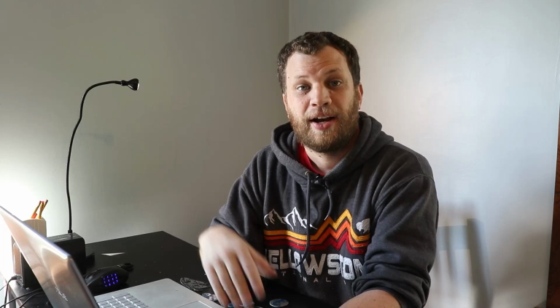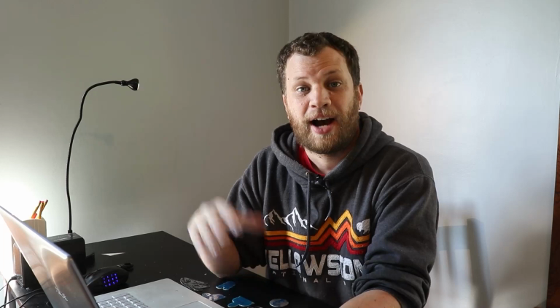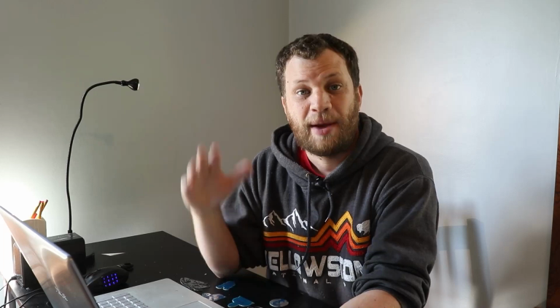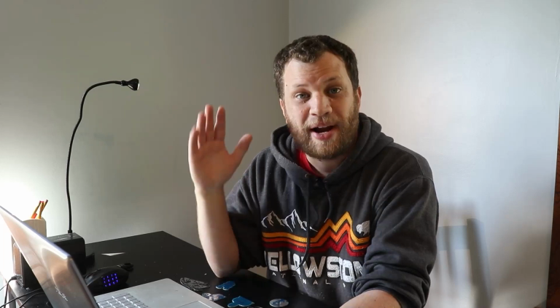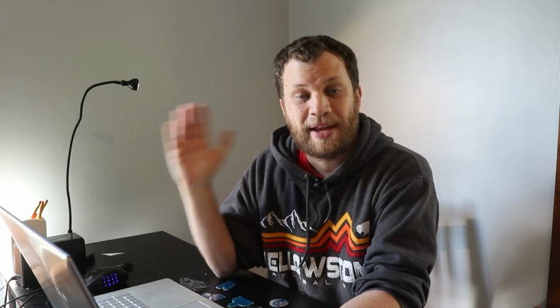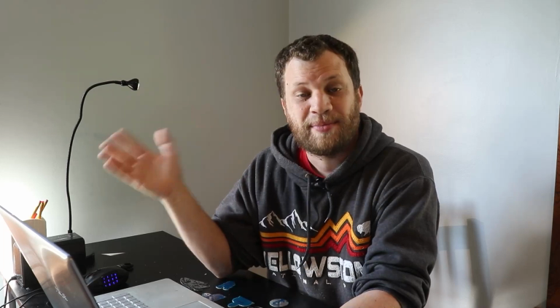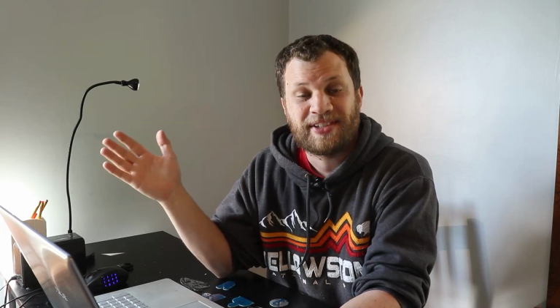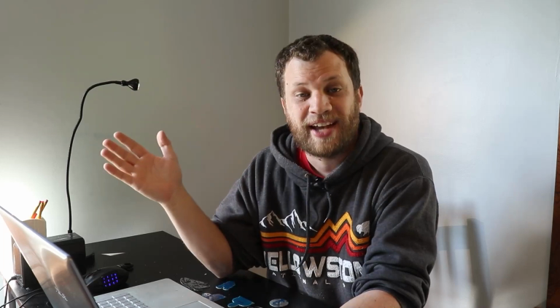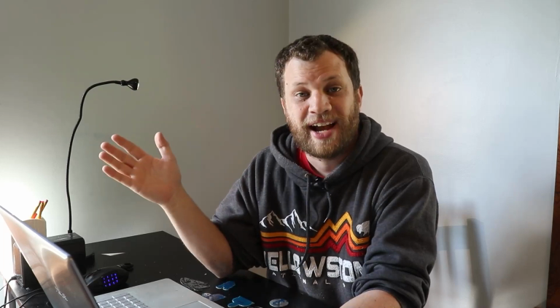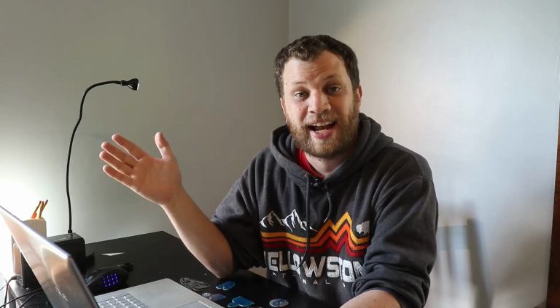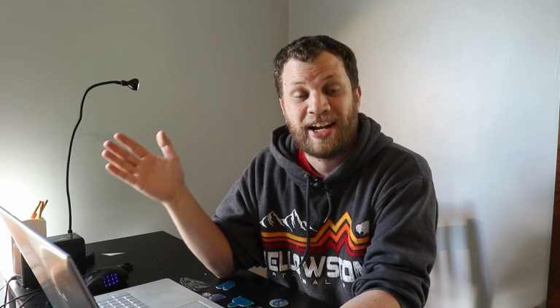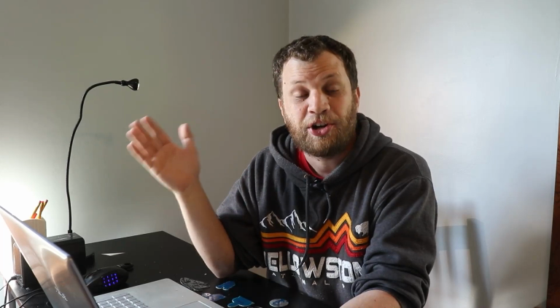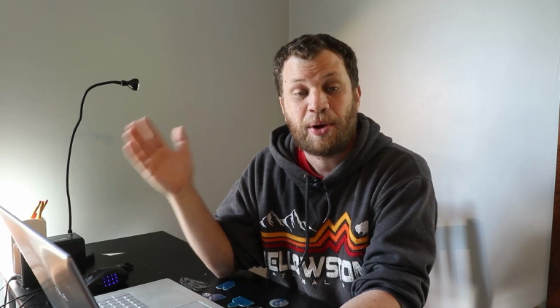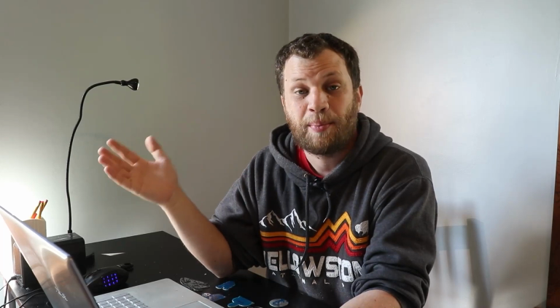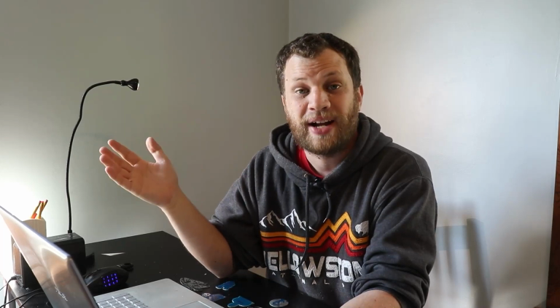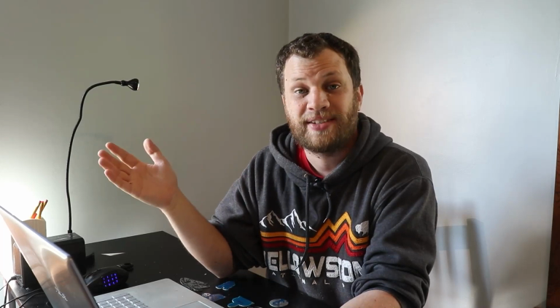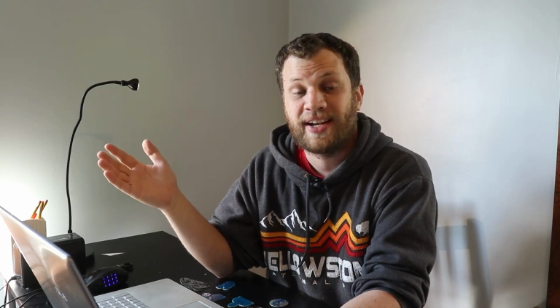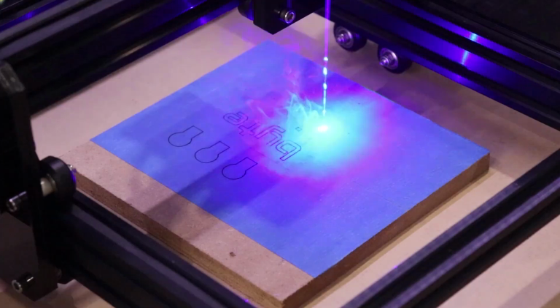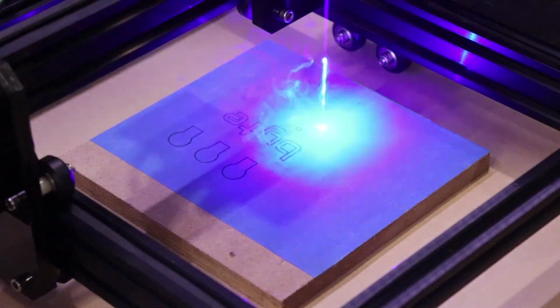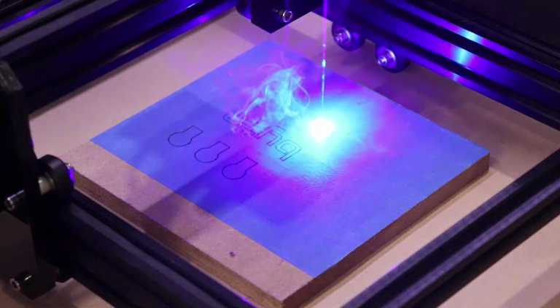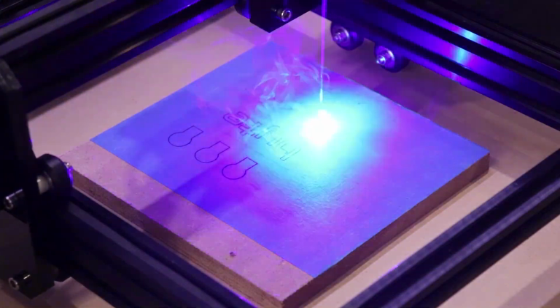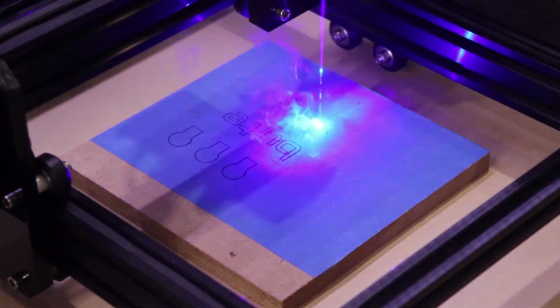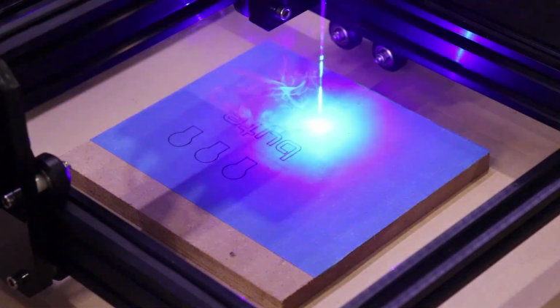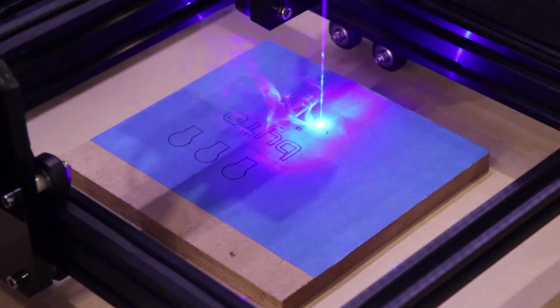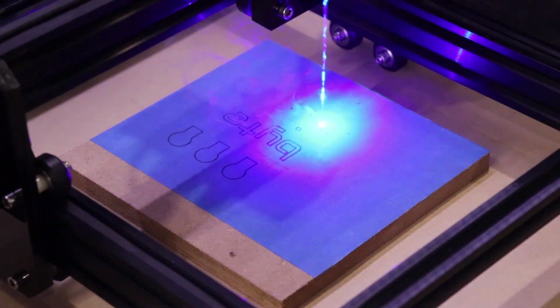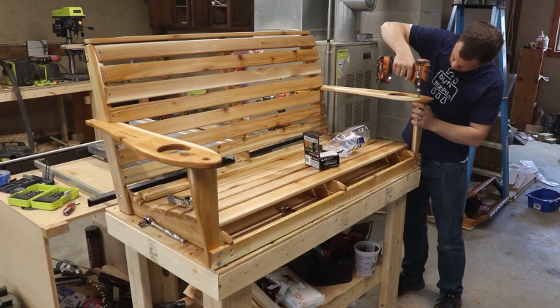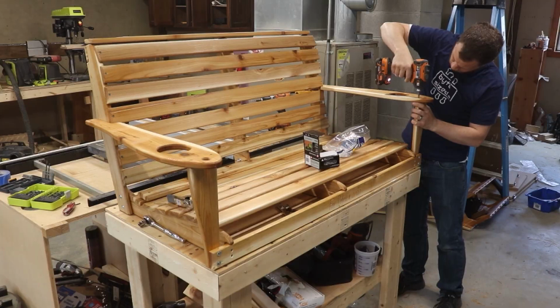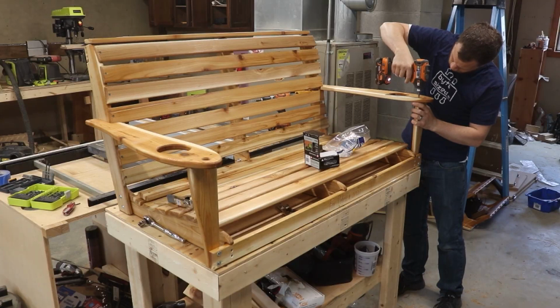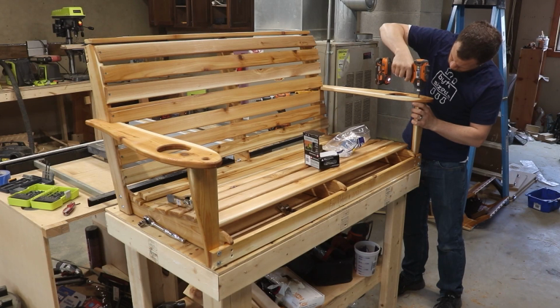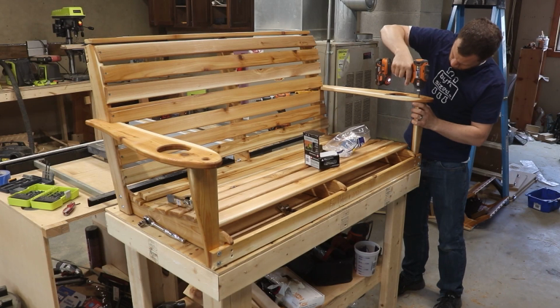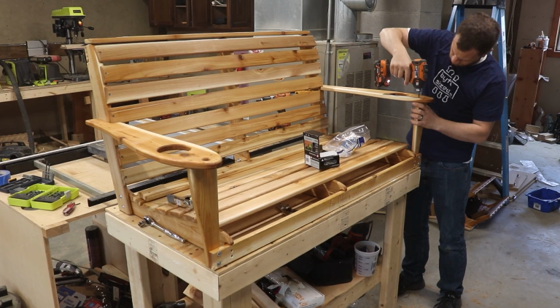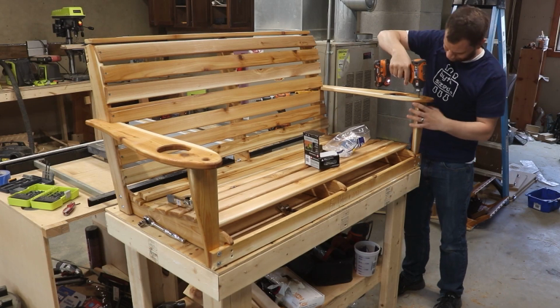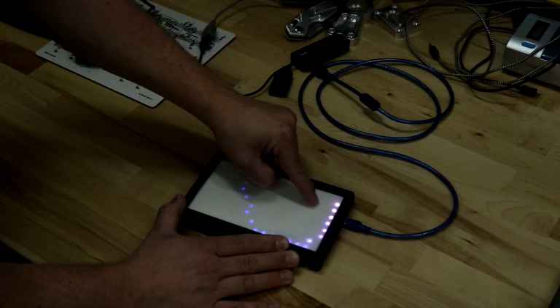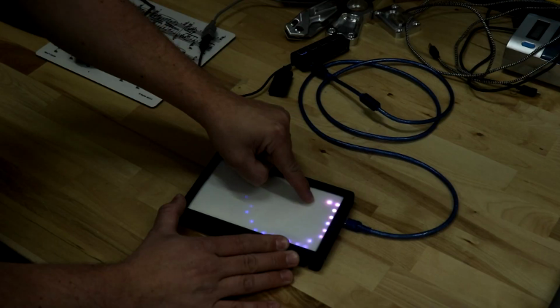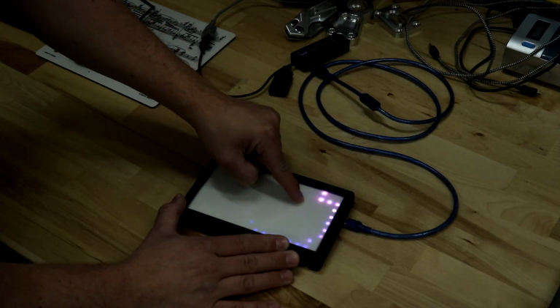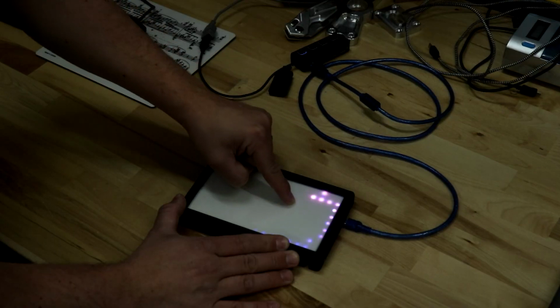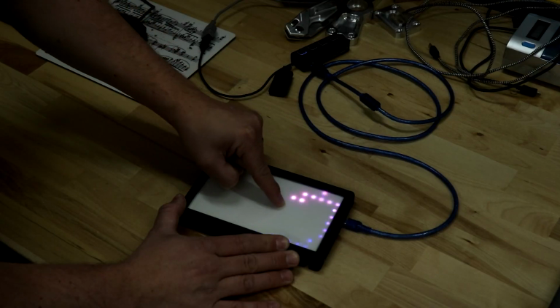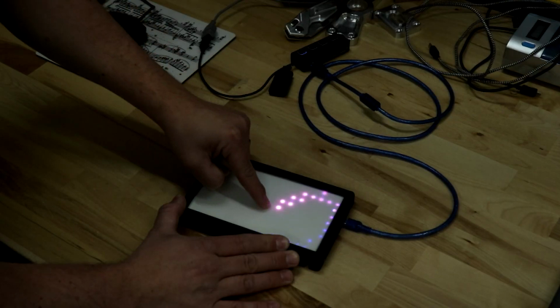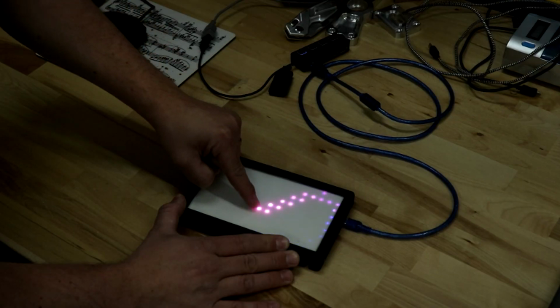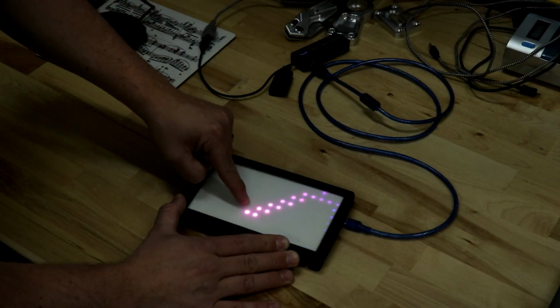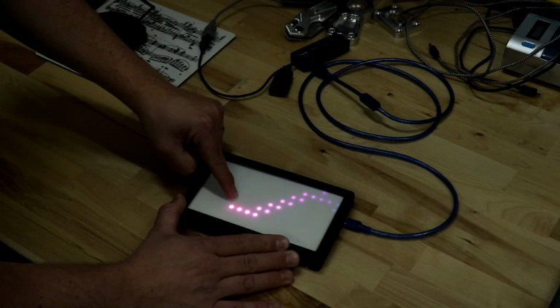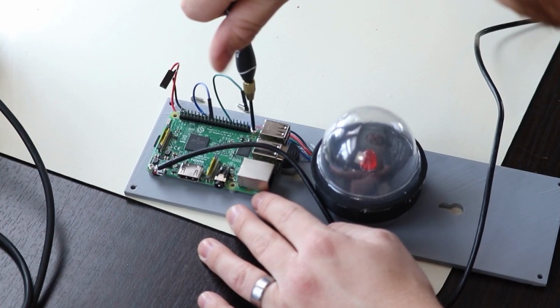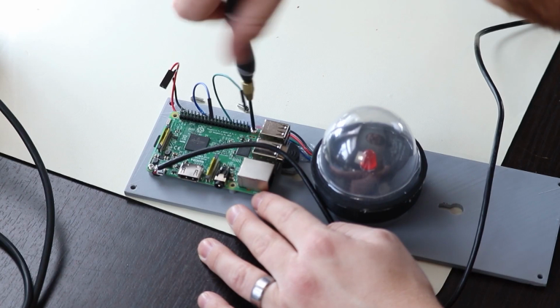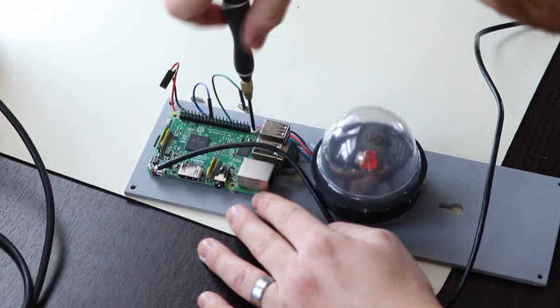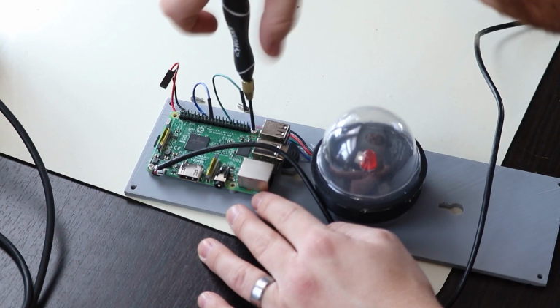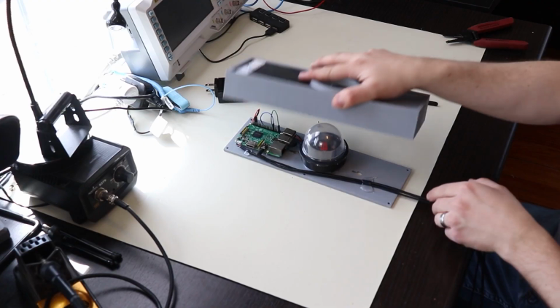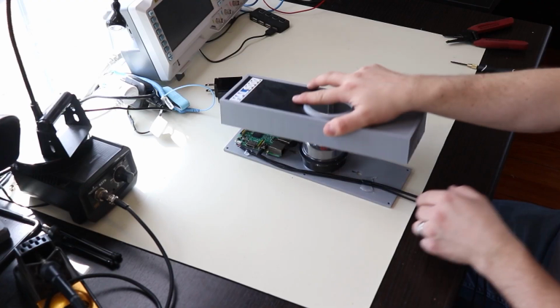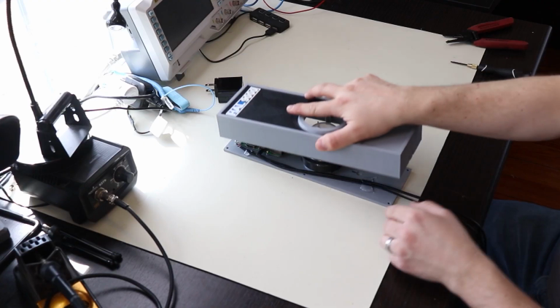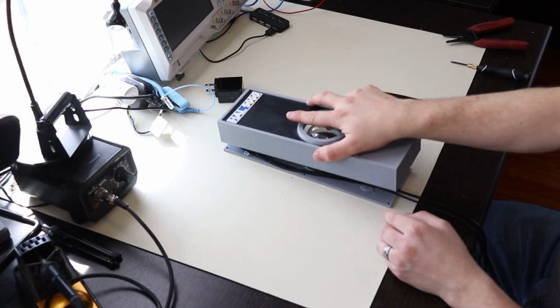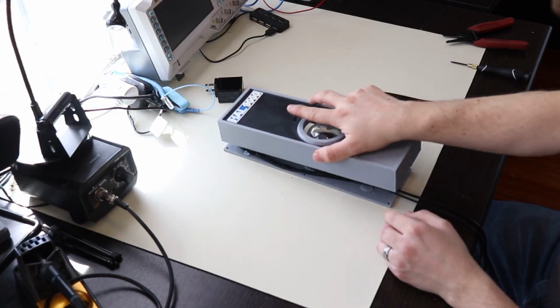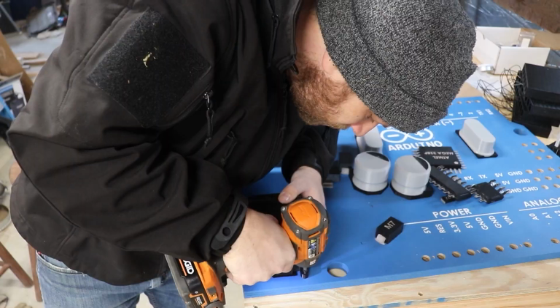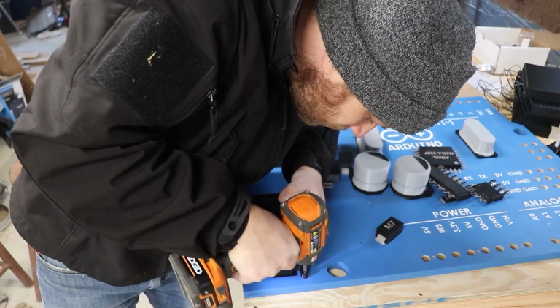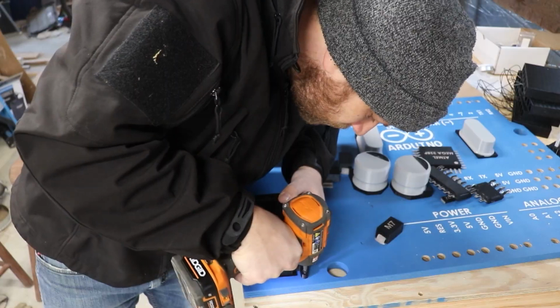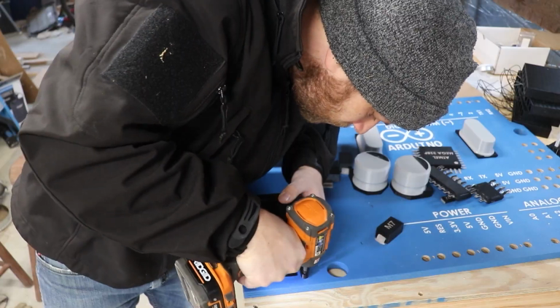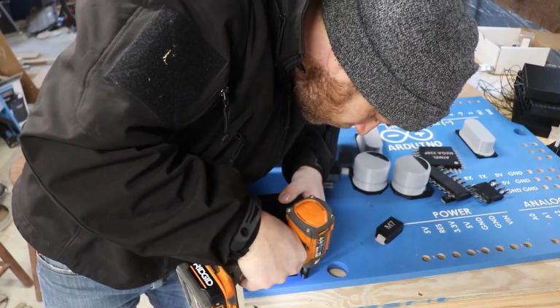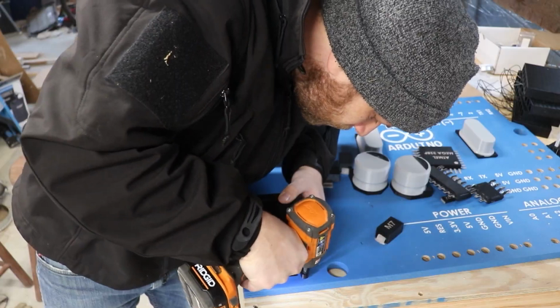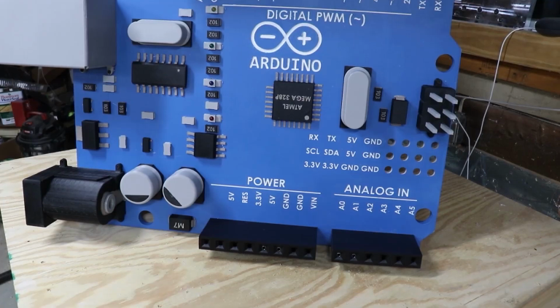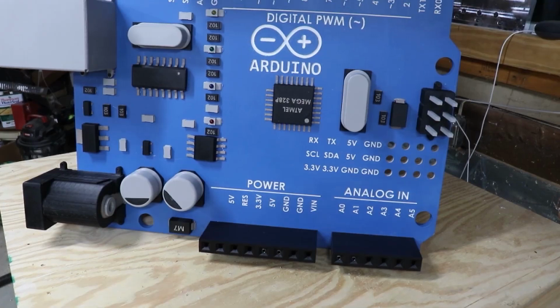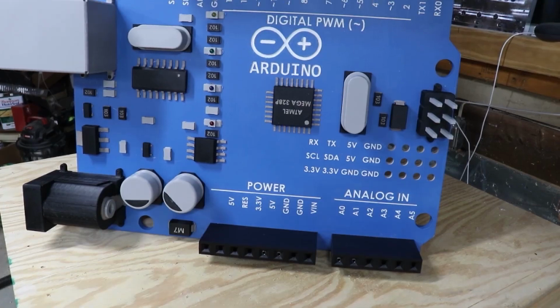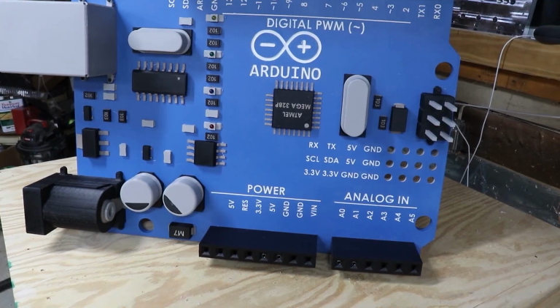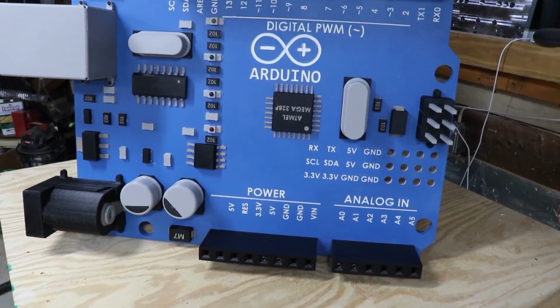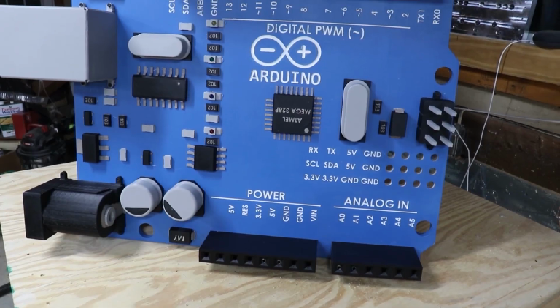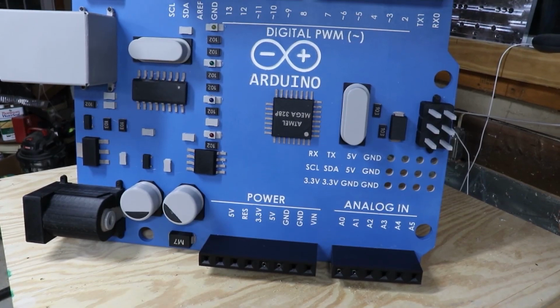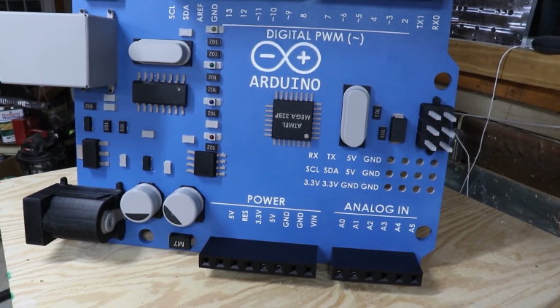Hi, my name is Zach and here on Bite Size Engineering I make ridiculous project videos to get you excited about making things and unleashing your inner maker.